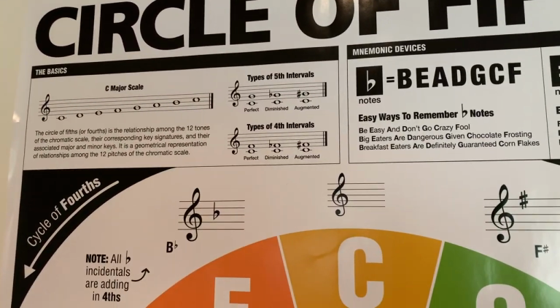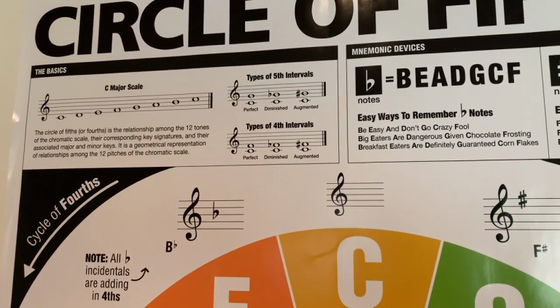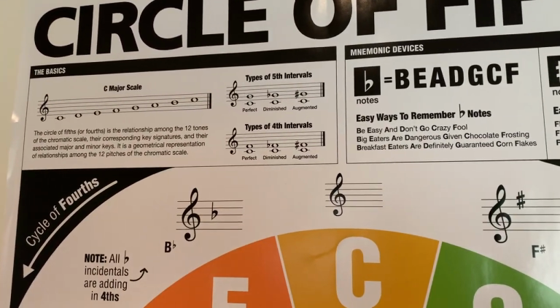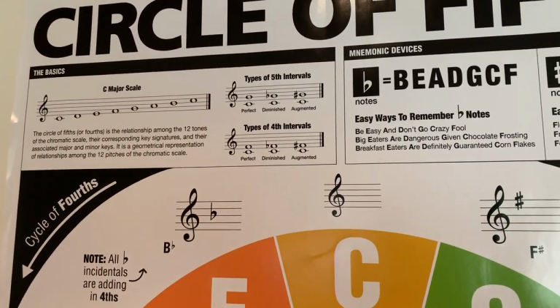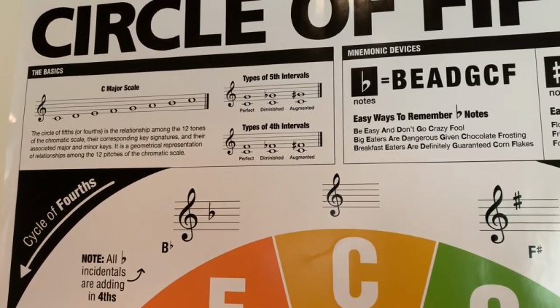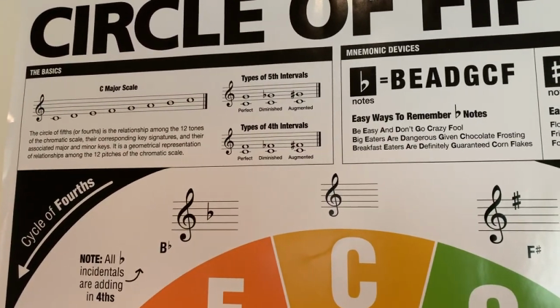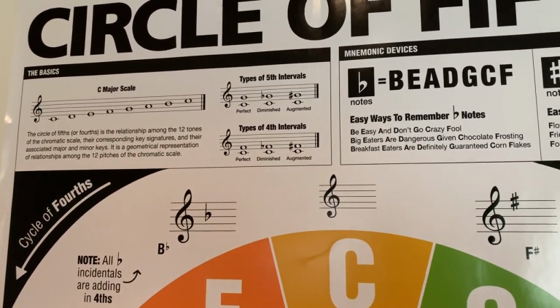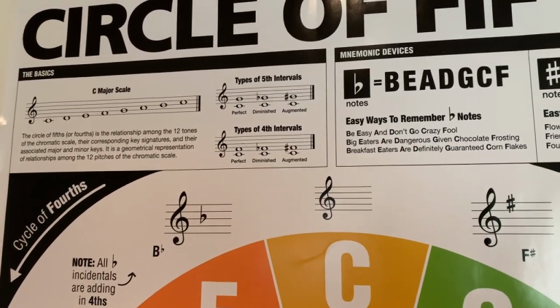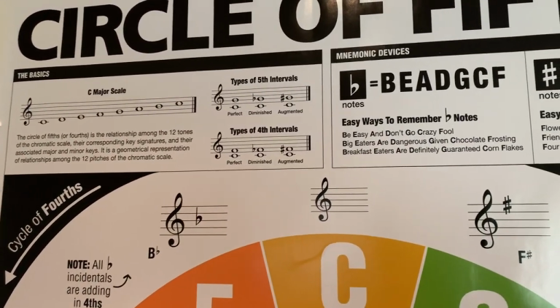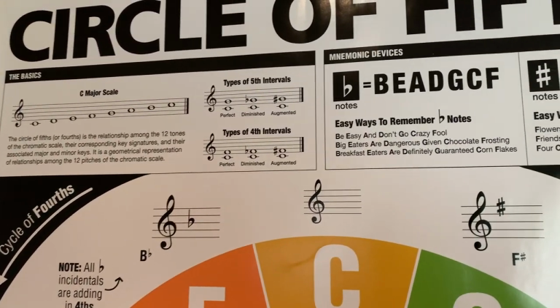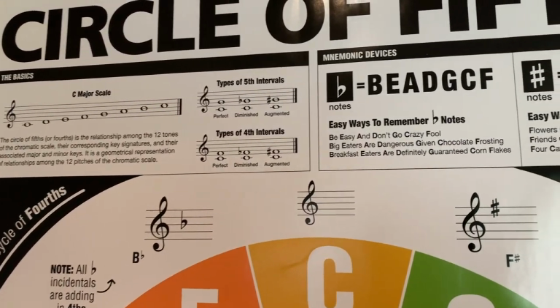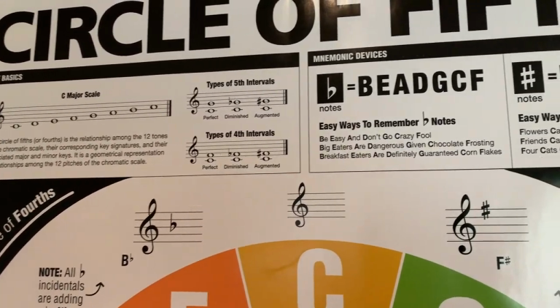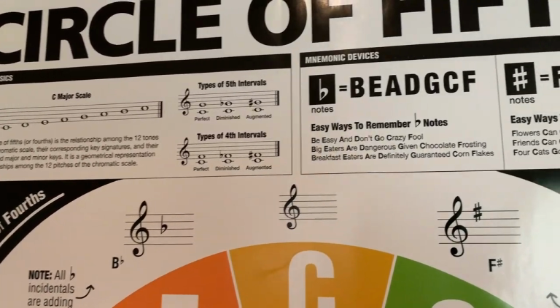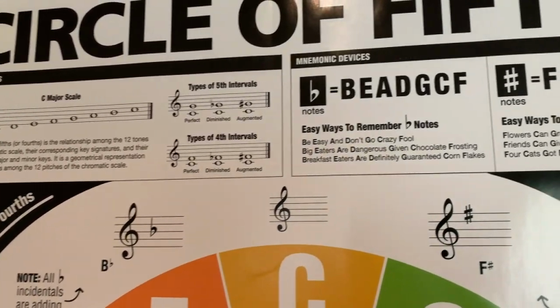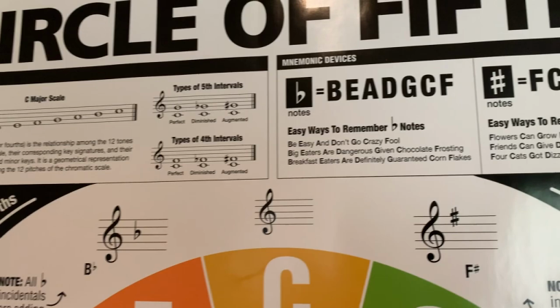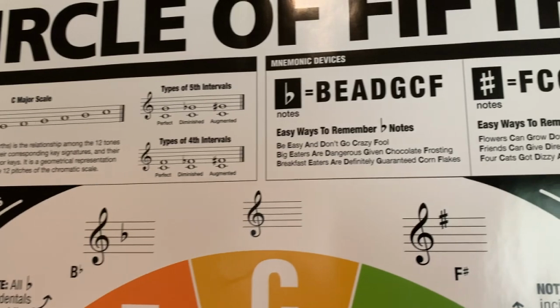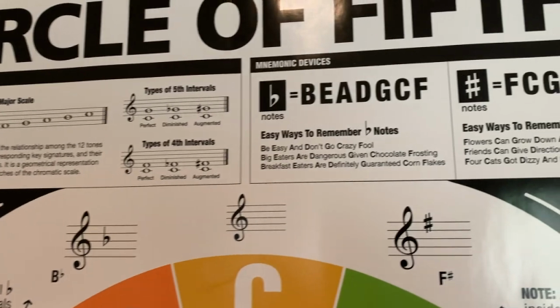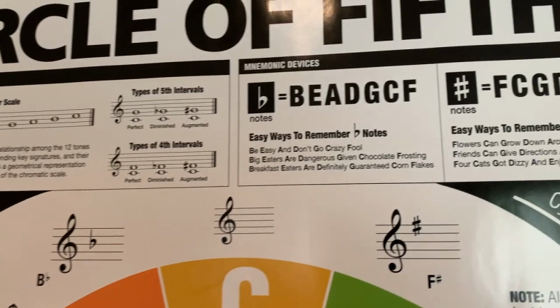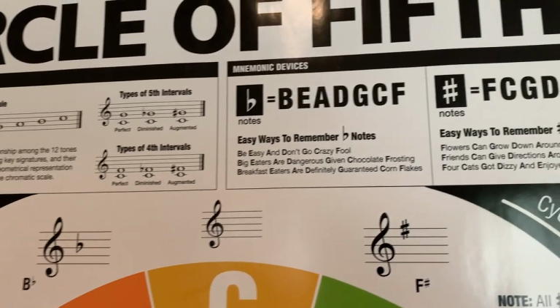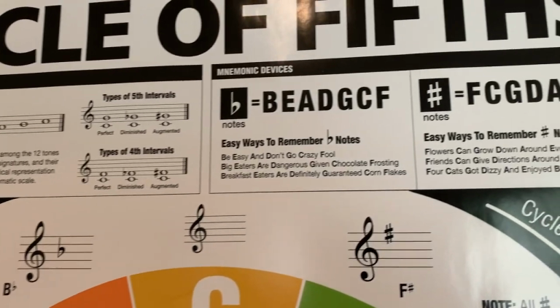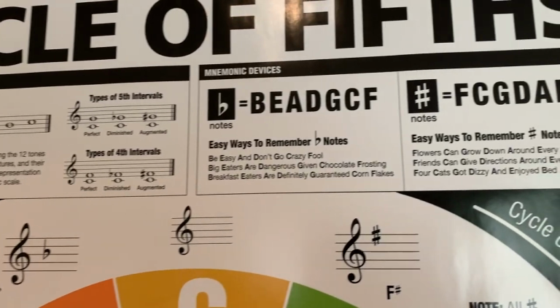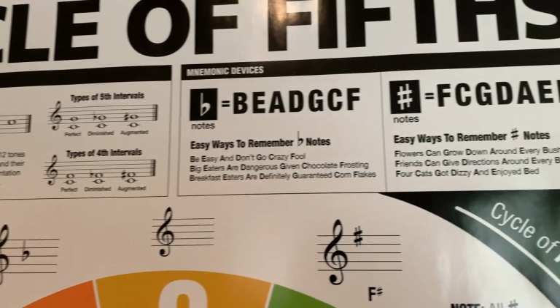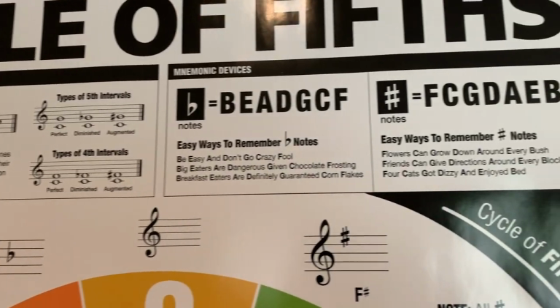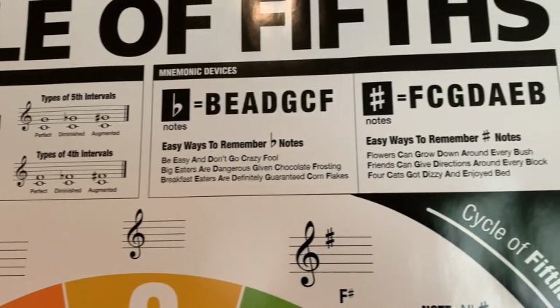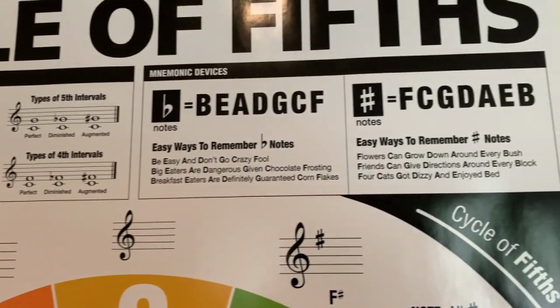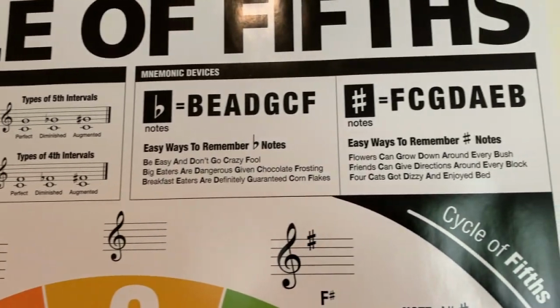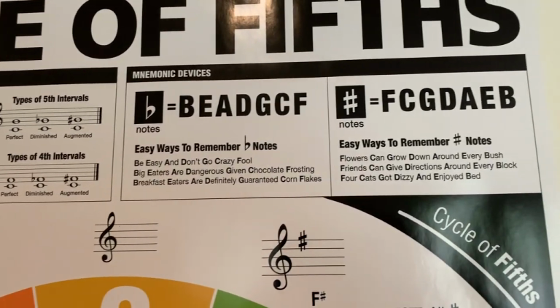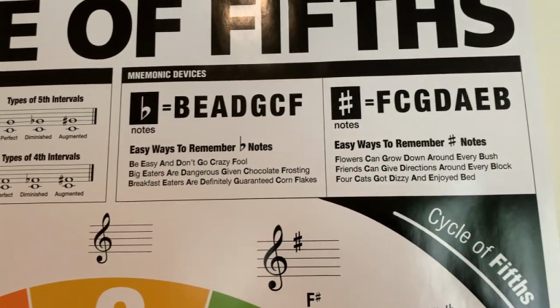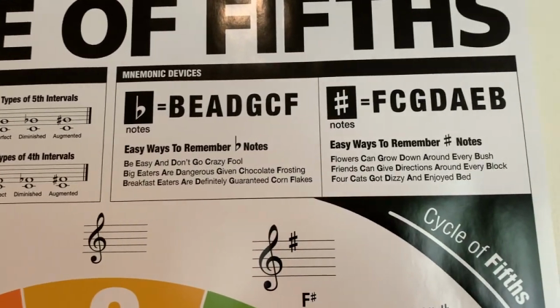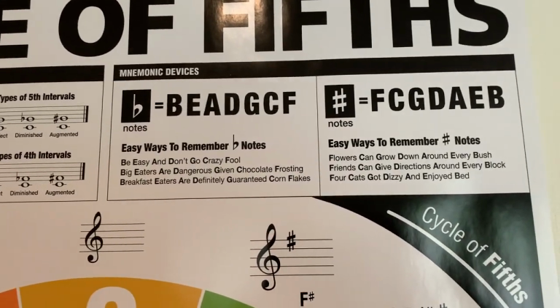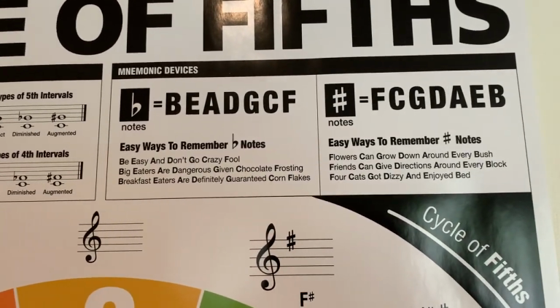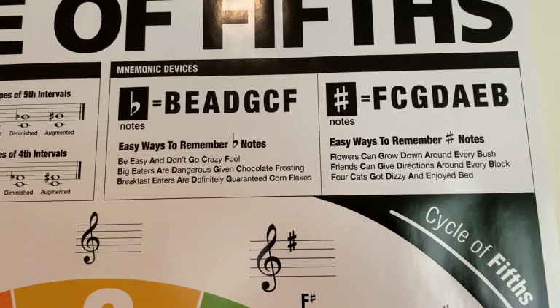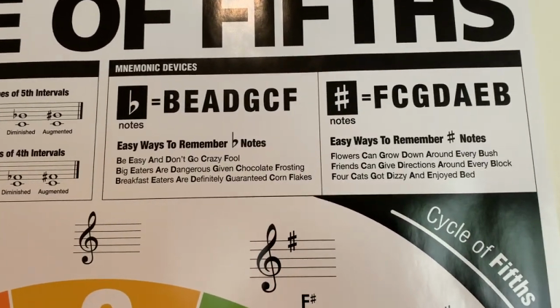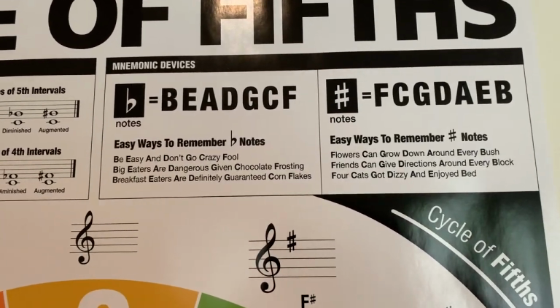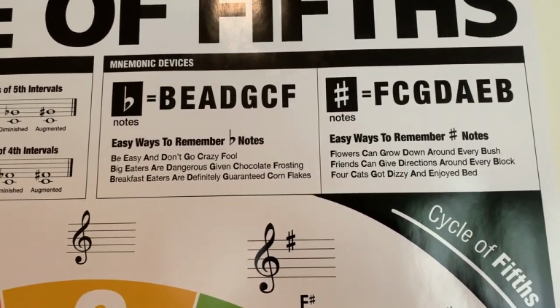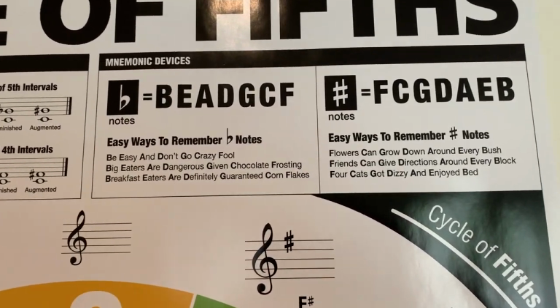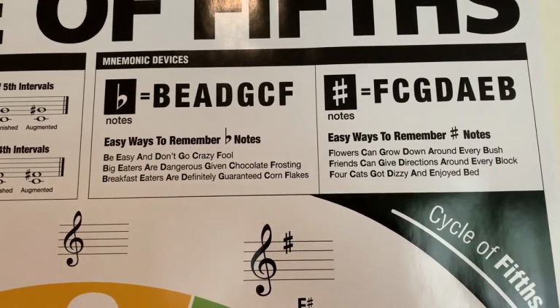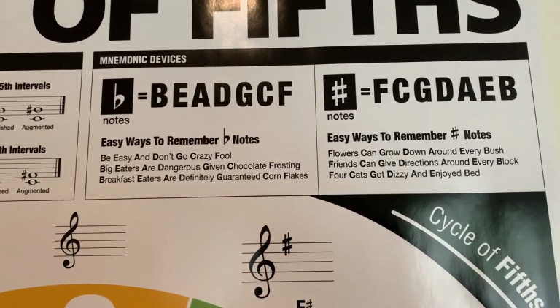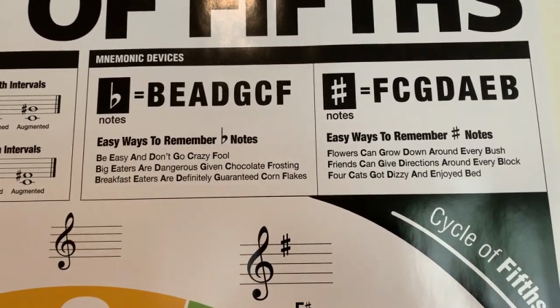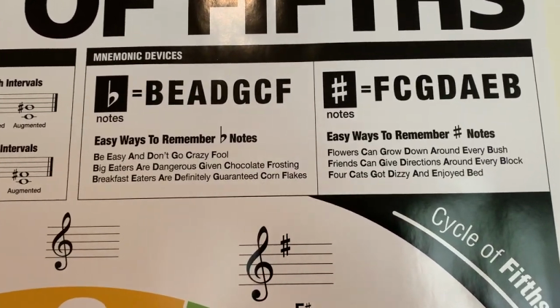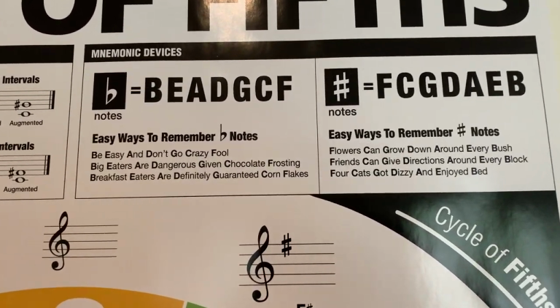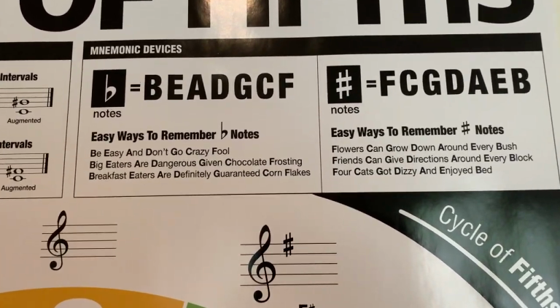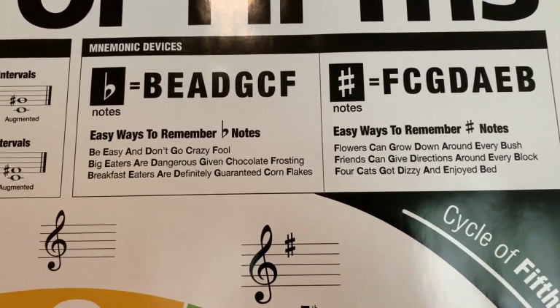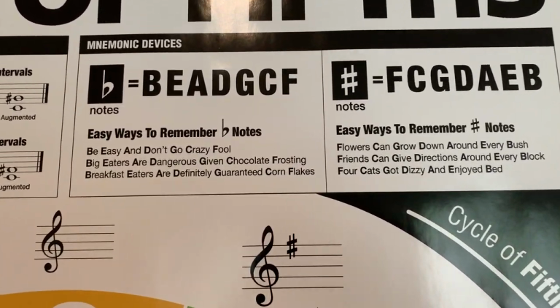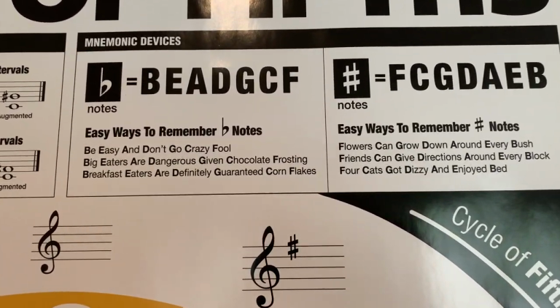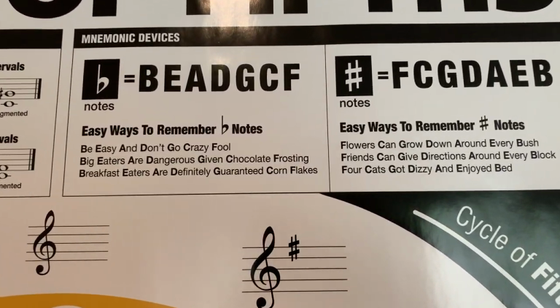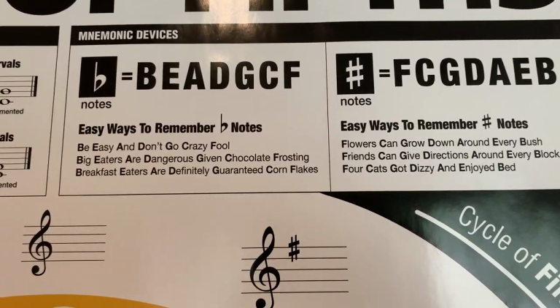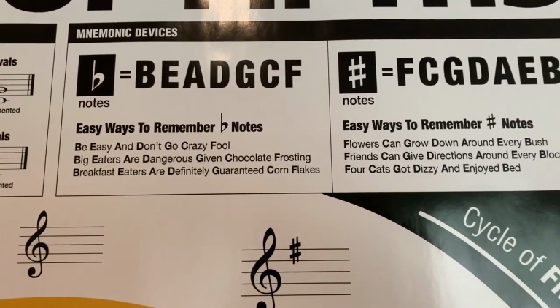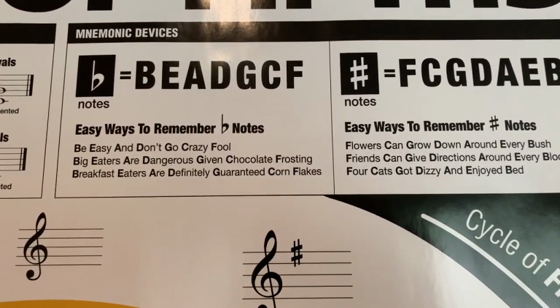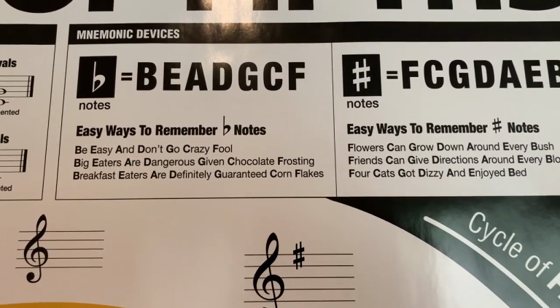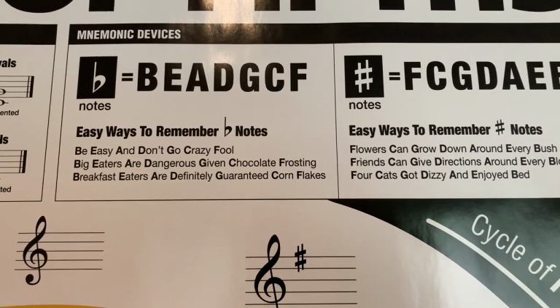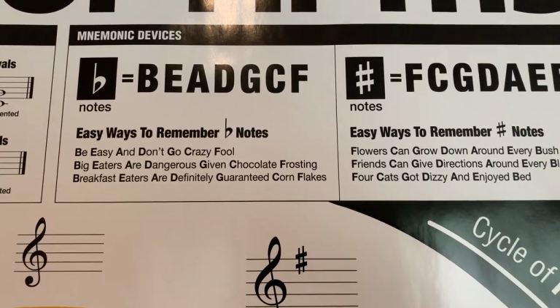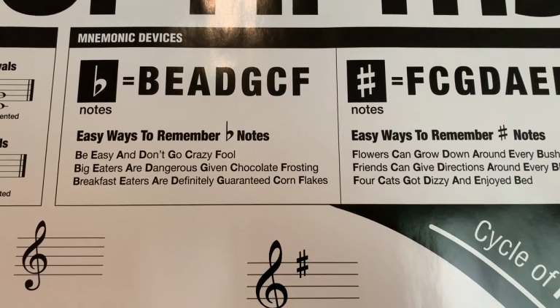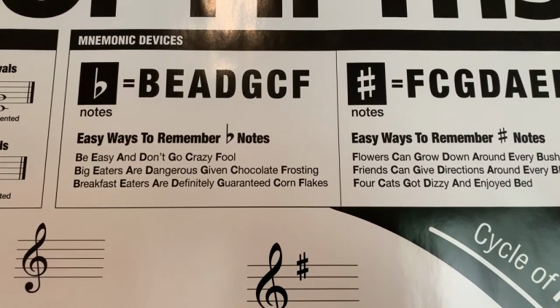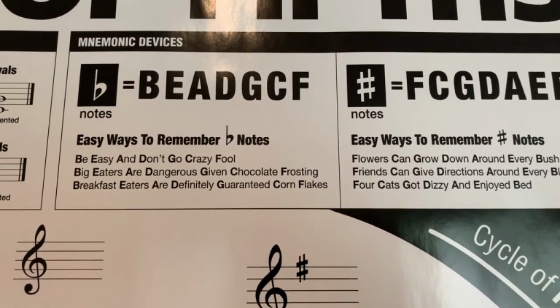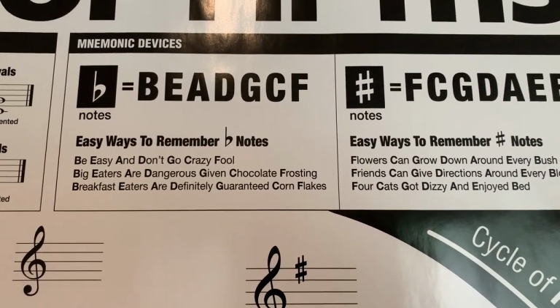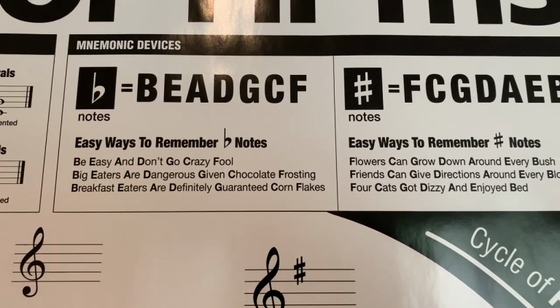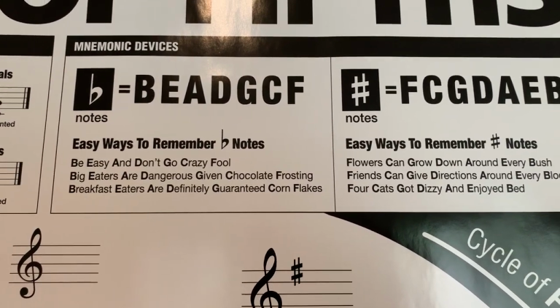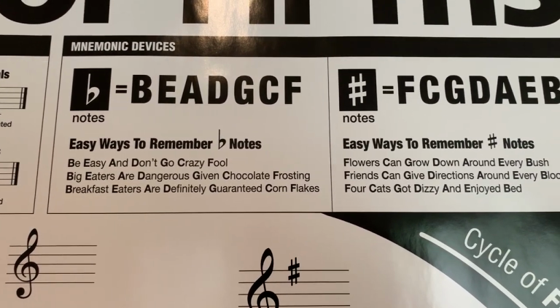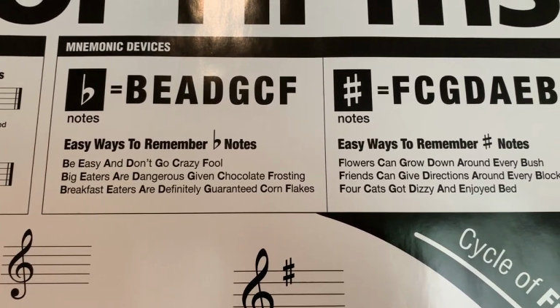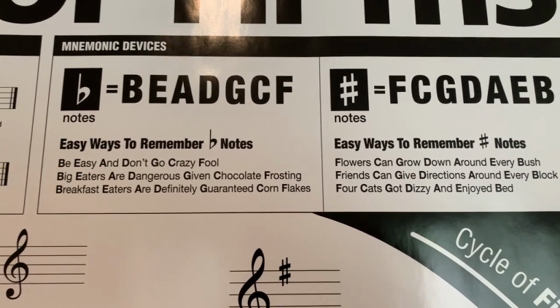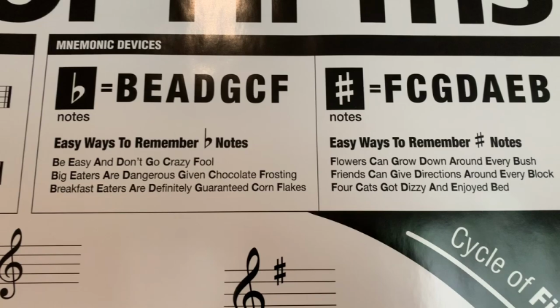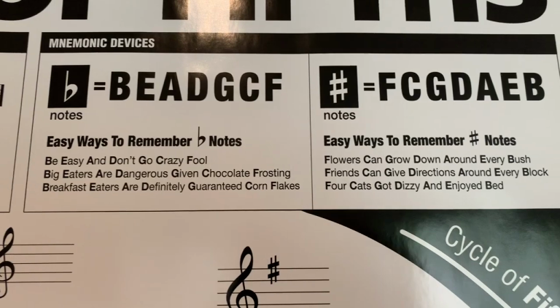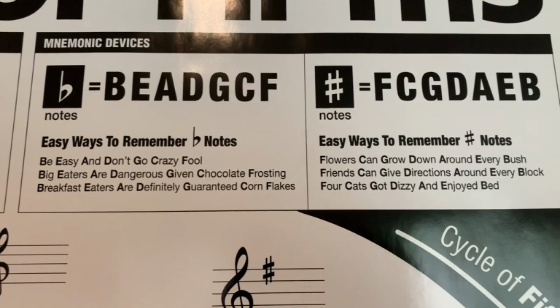To the right of that, we have listed a few mnemonic devices for both sharp notes and flat notes, as they appear around the Circle of 5ths.